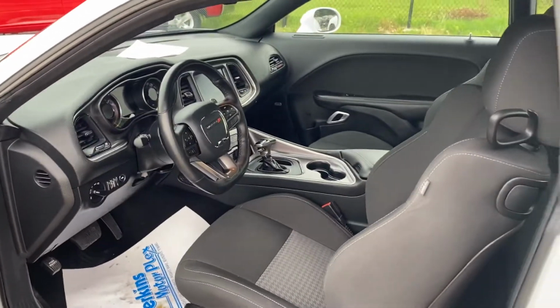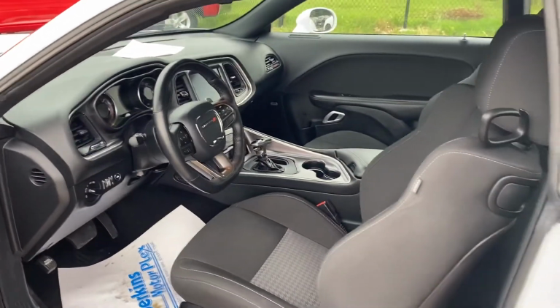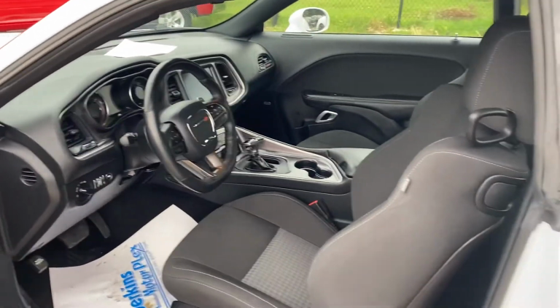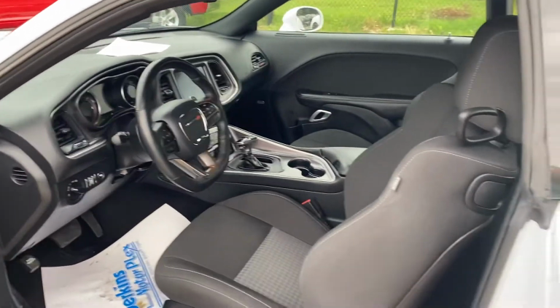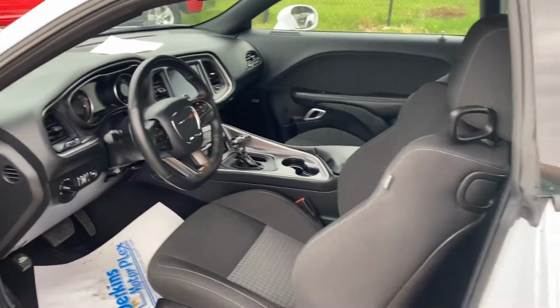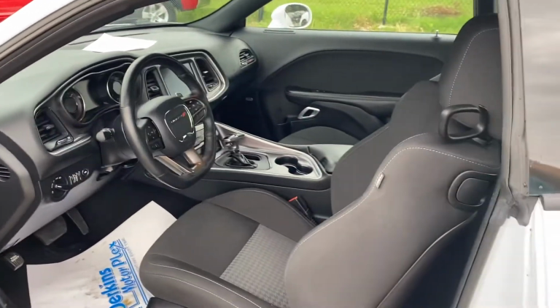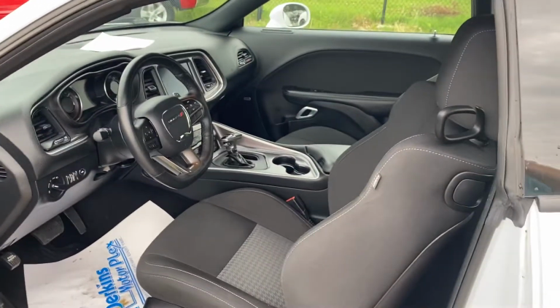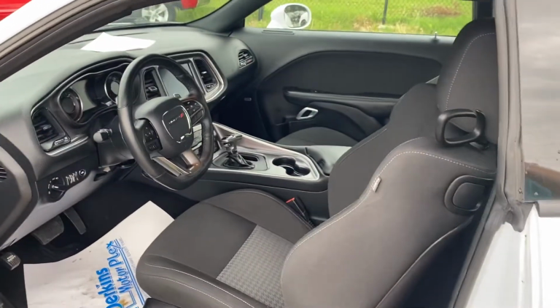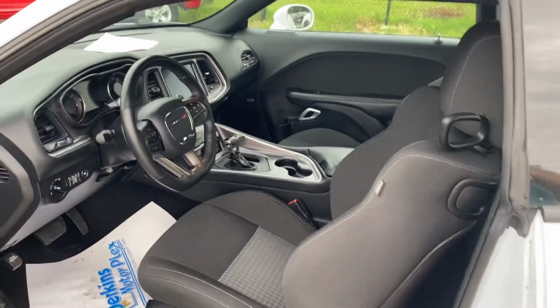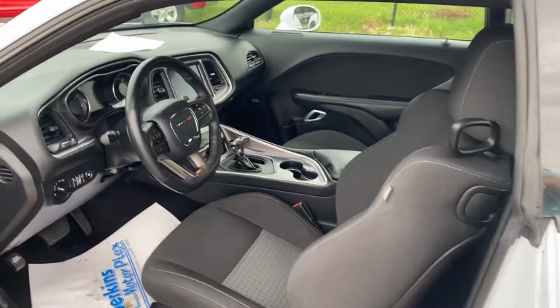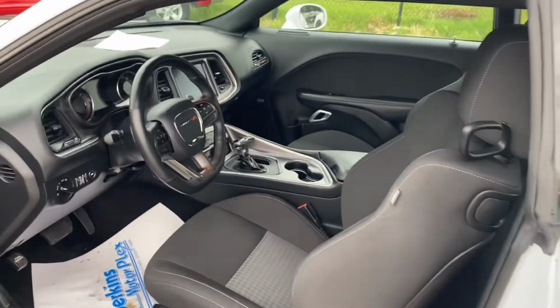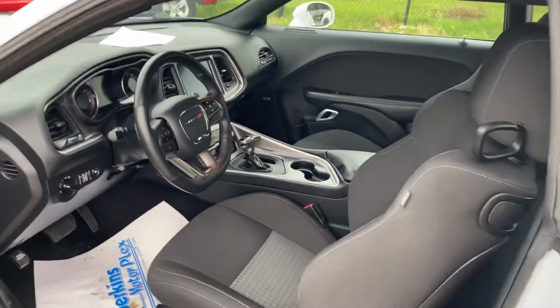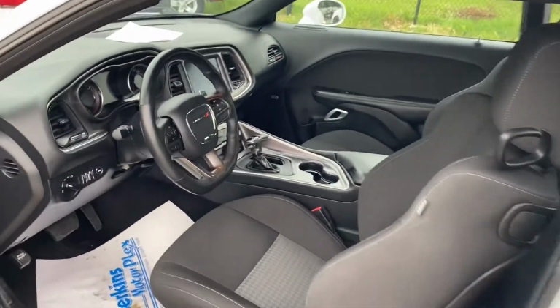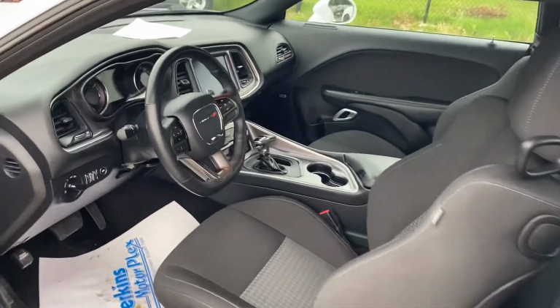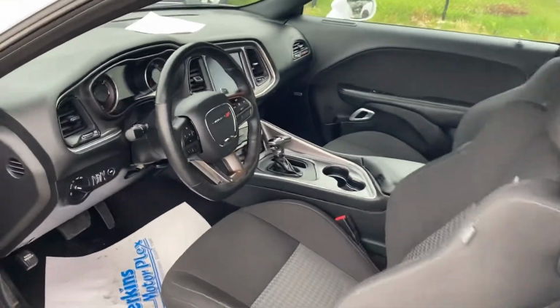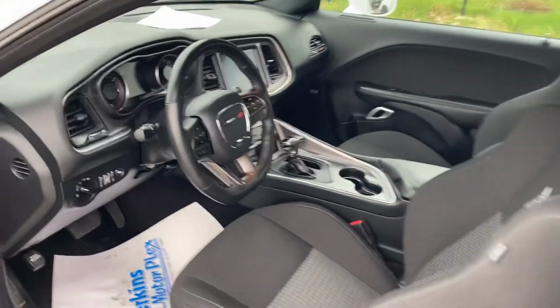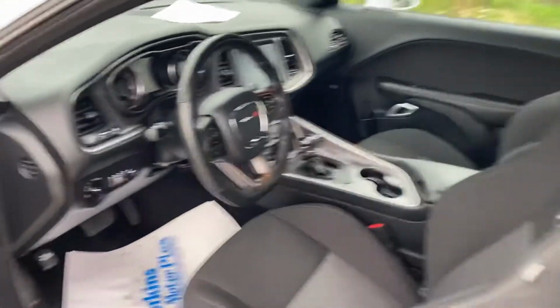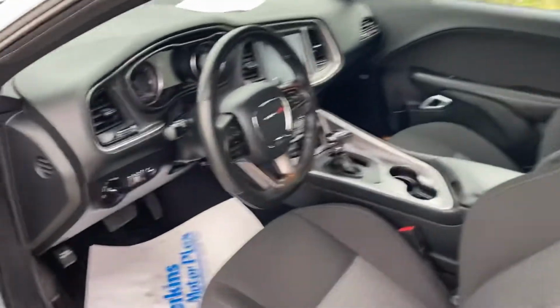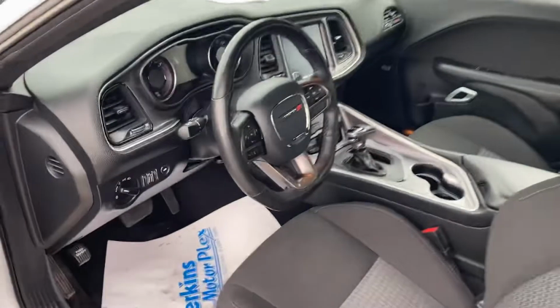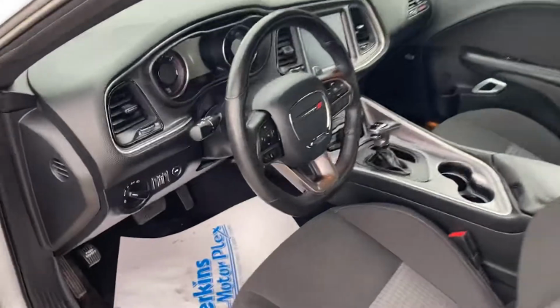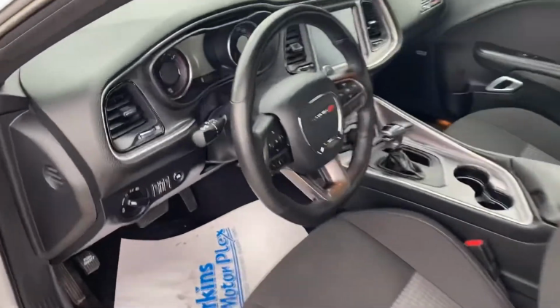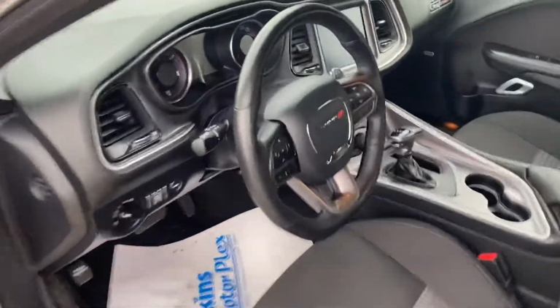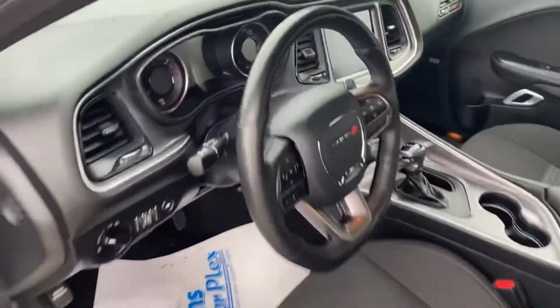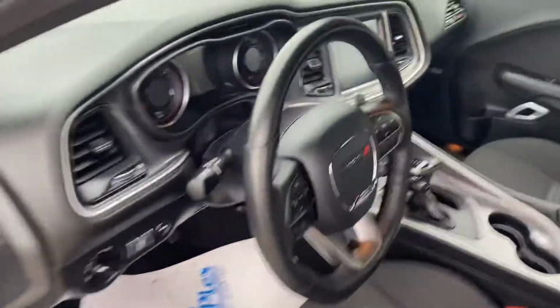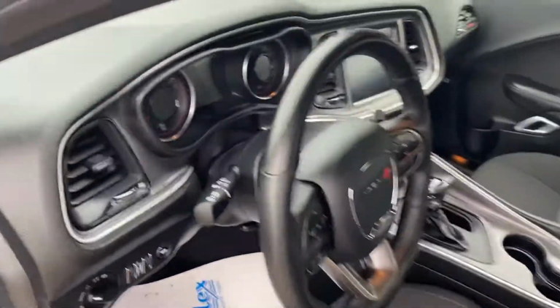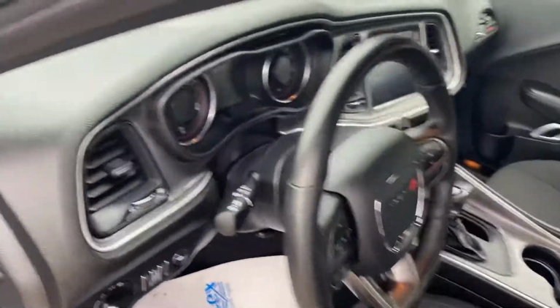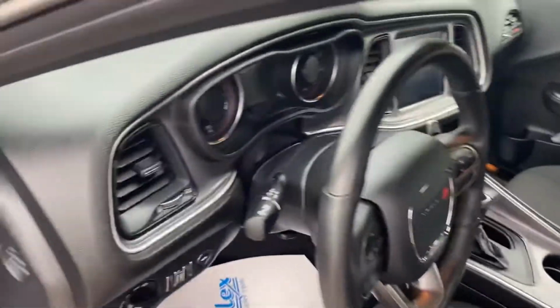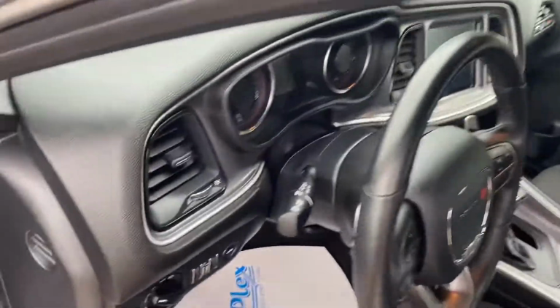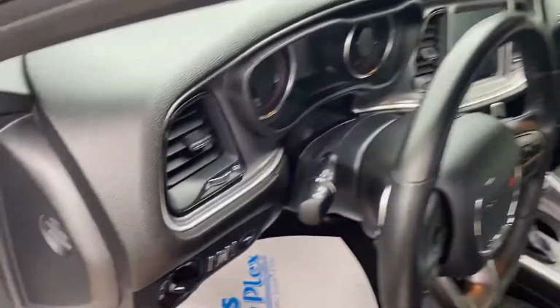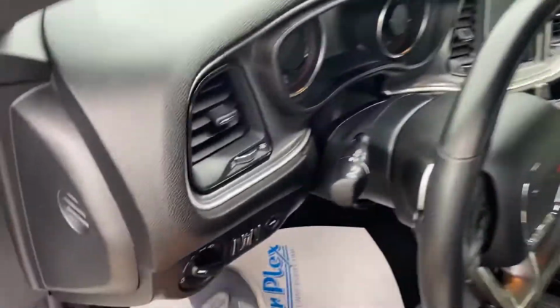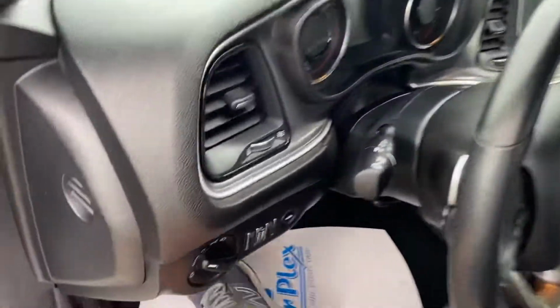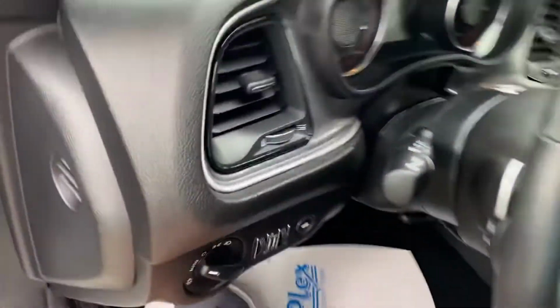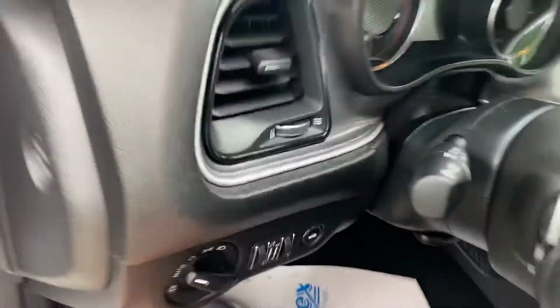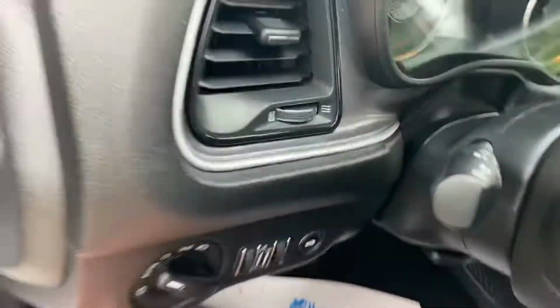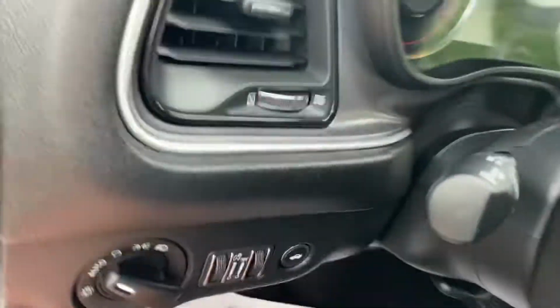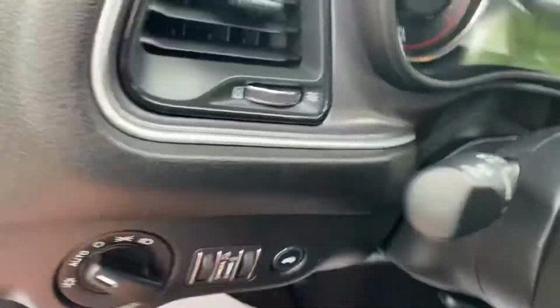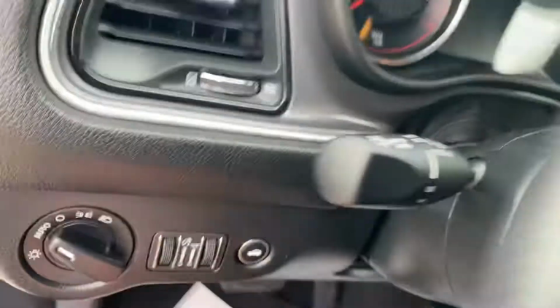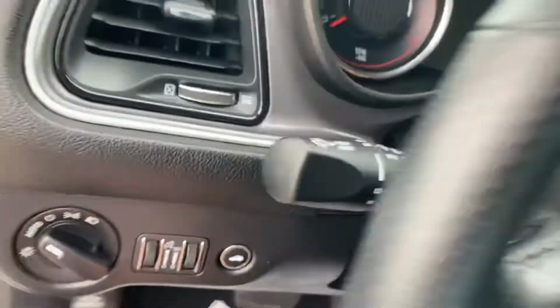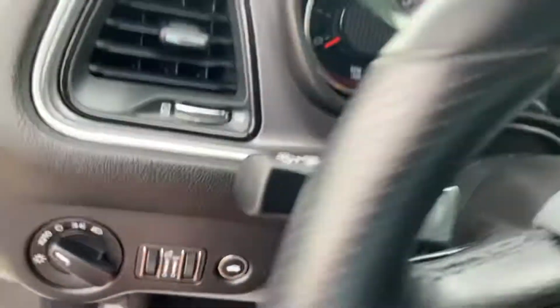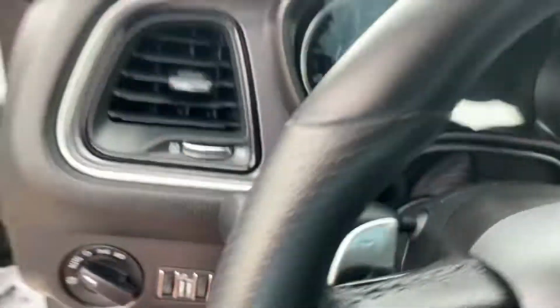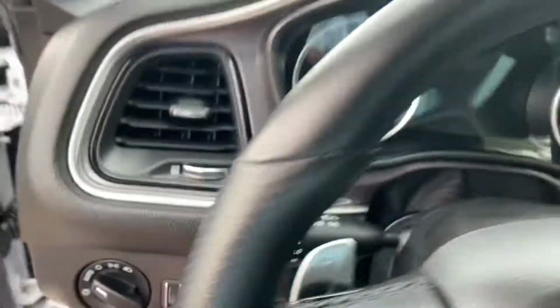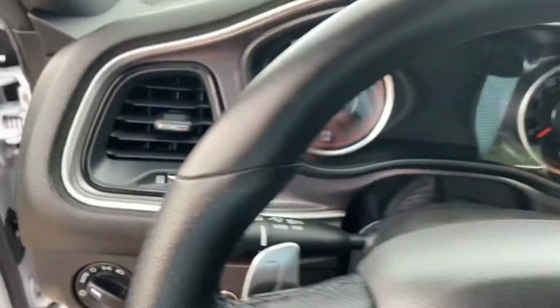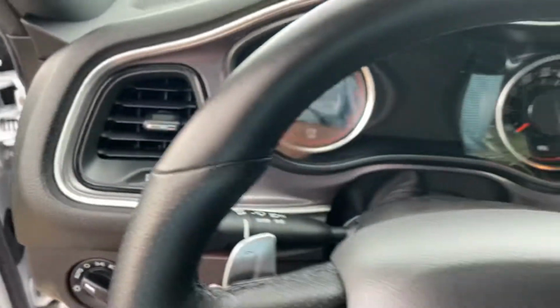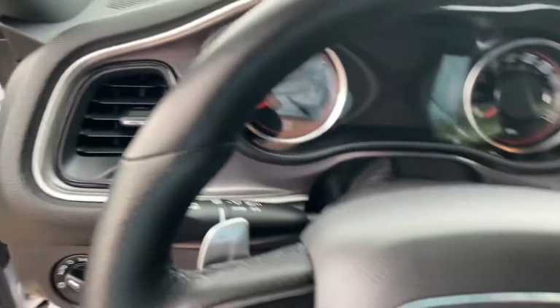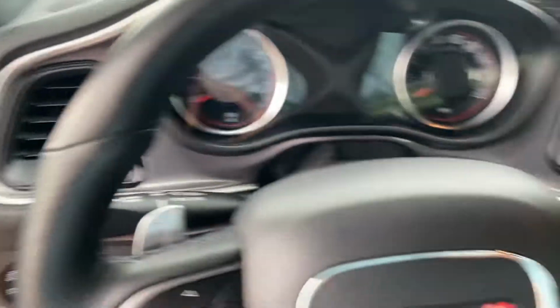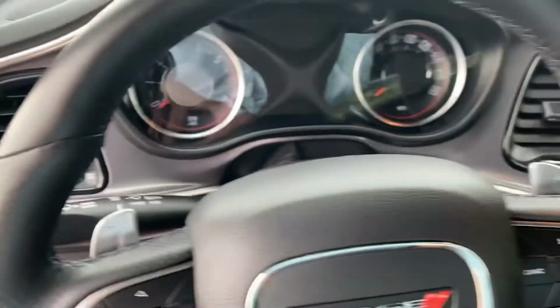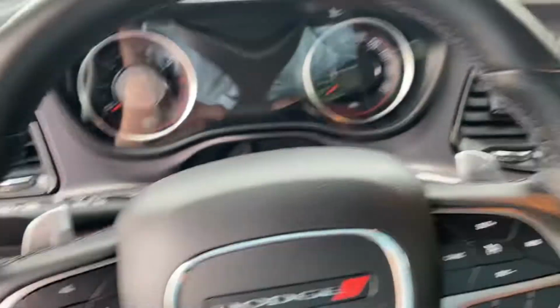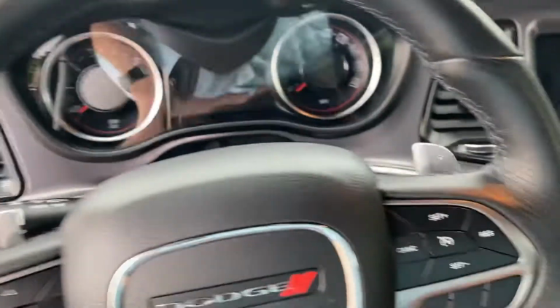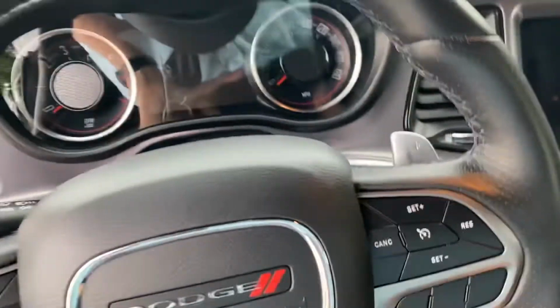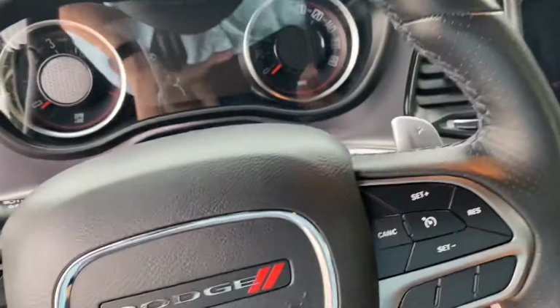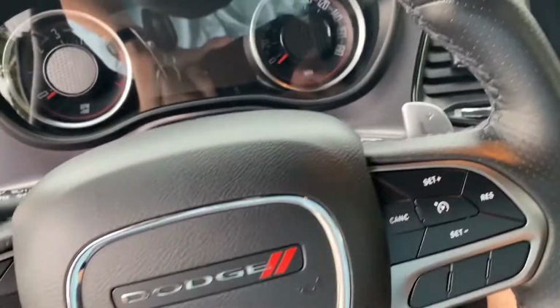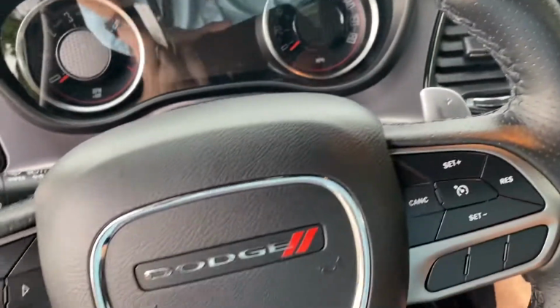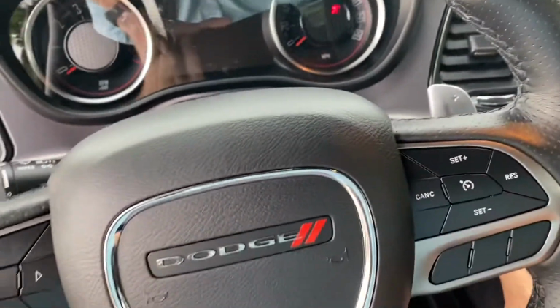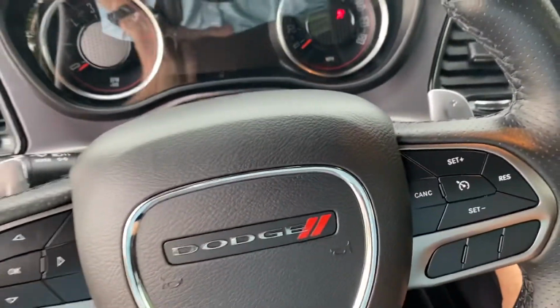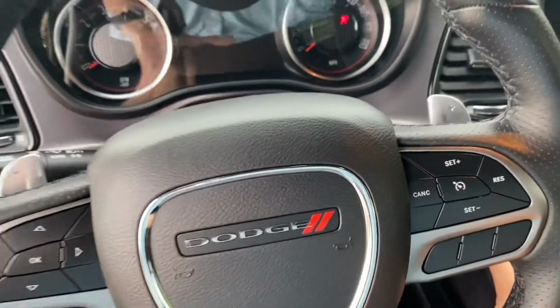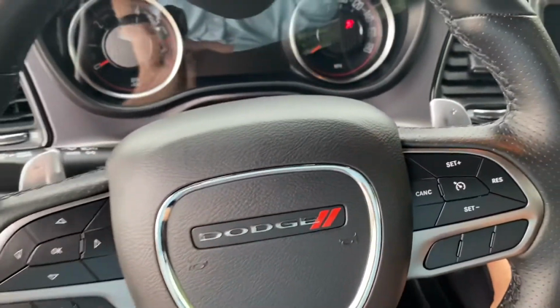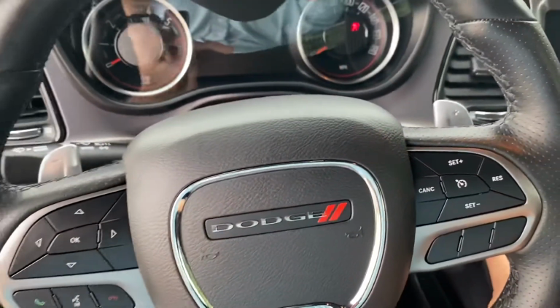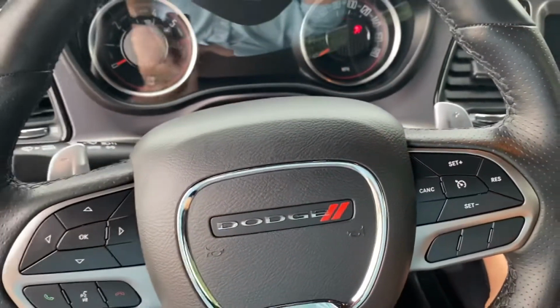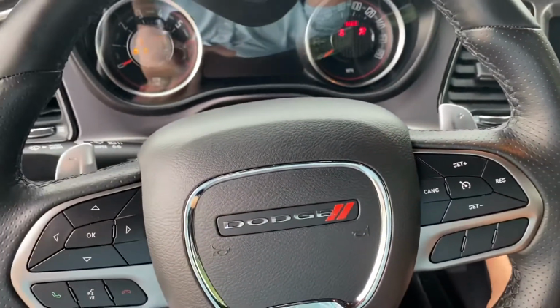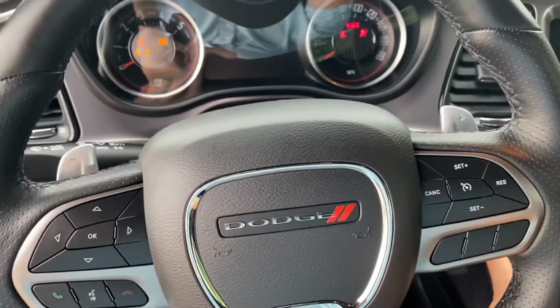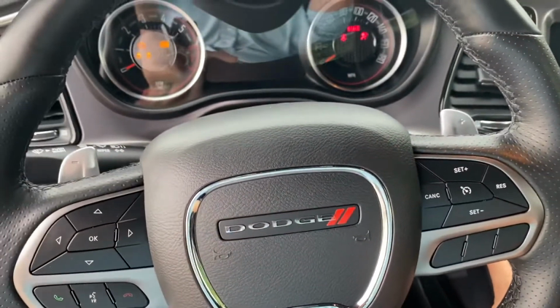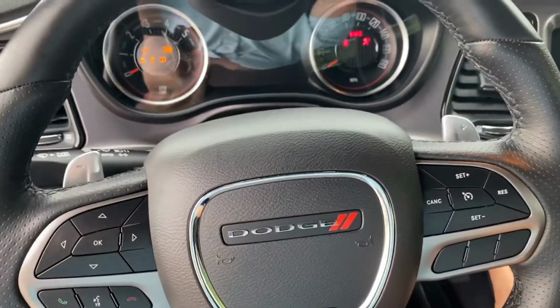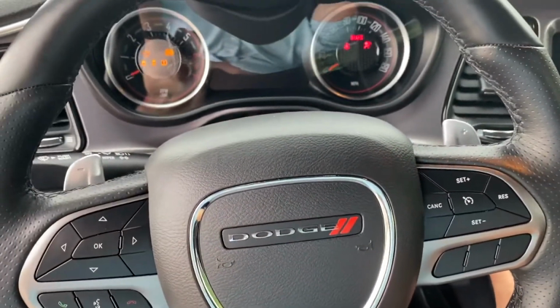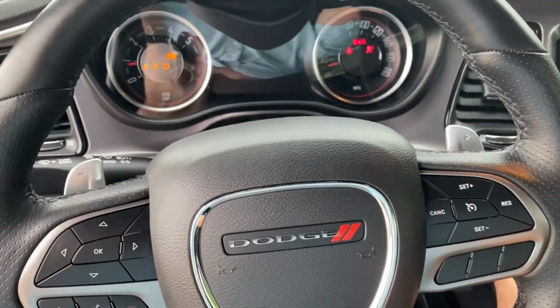From the driver's side here, let's jump in and start it up. These vehicles sound great.